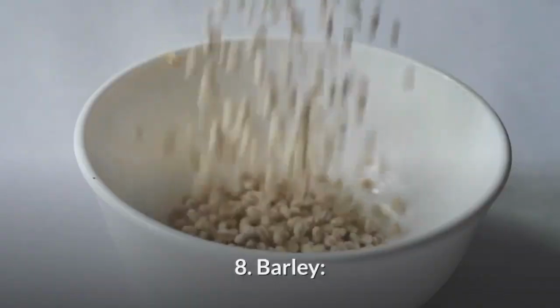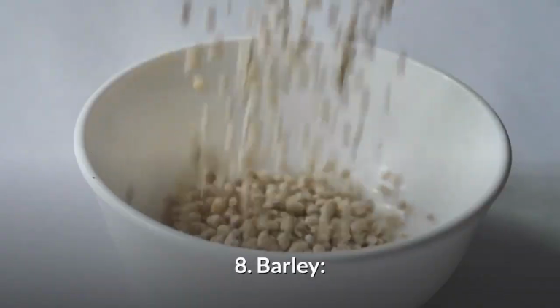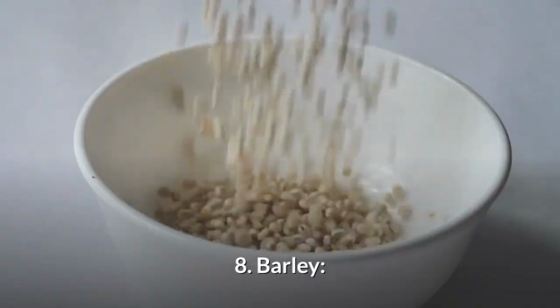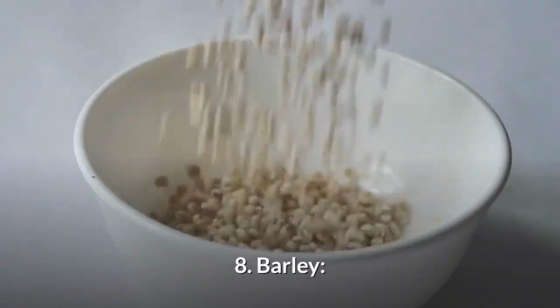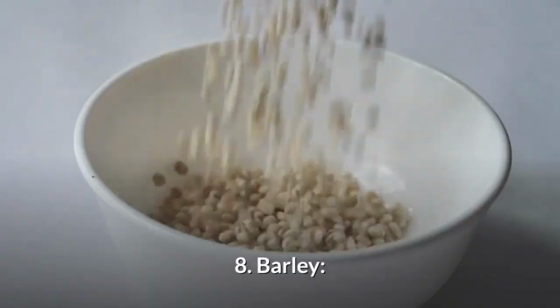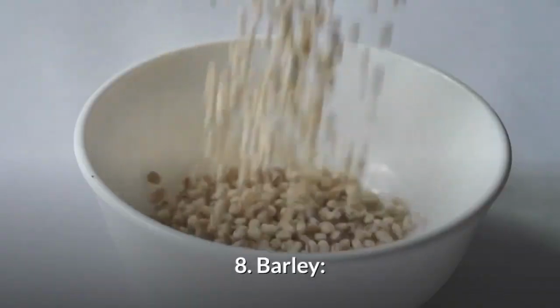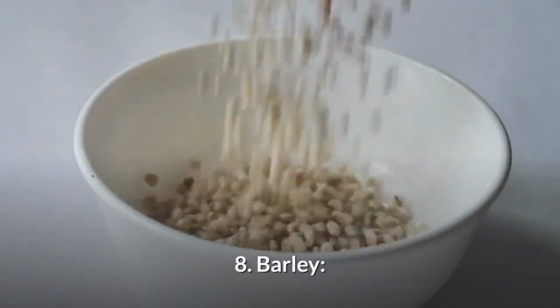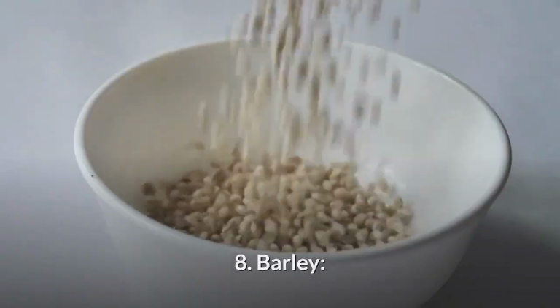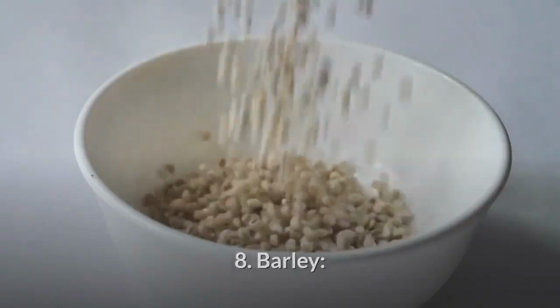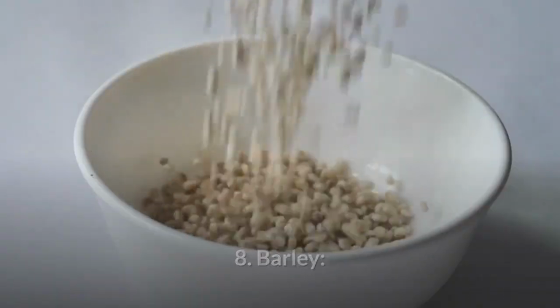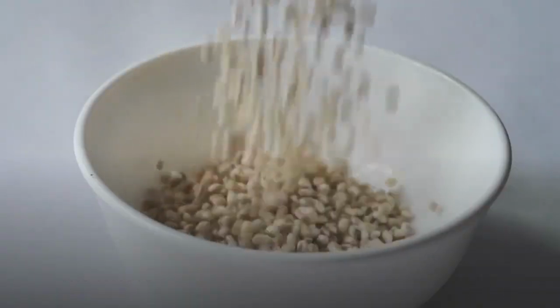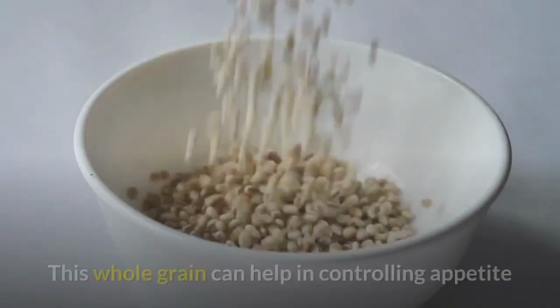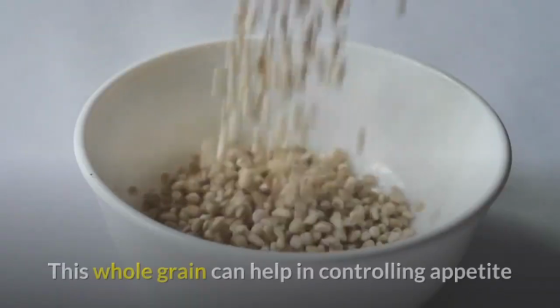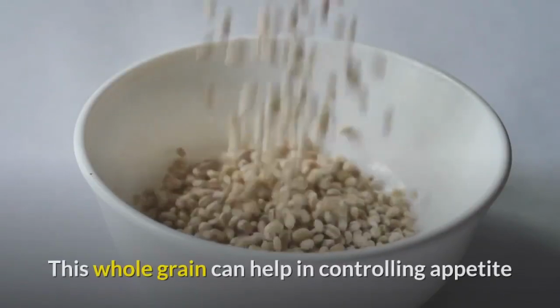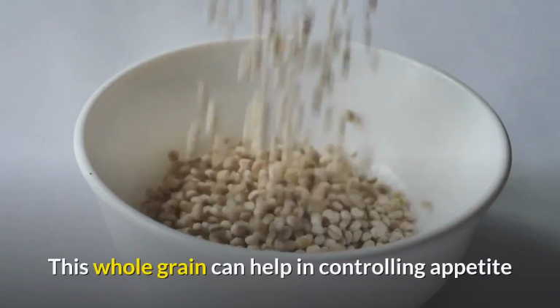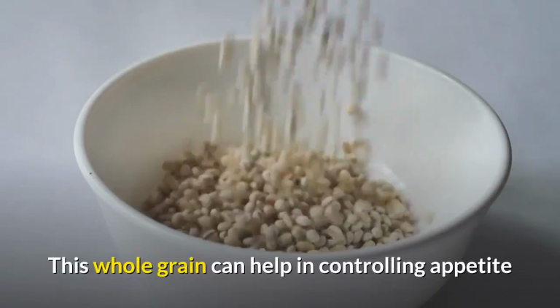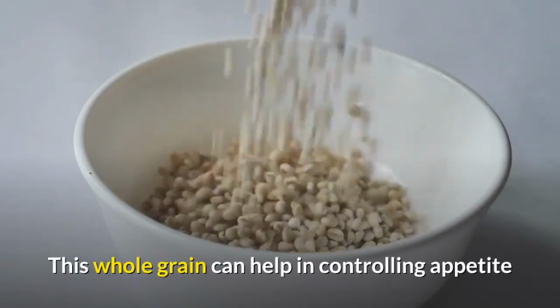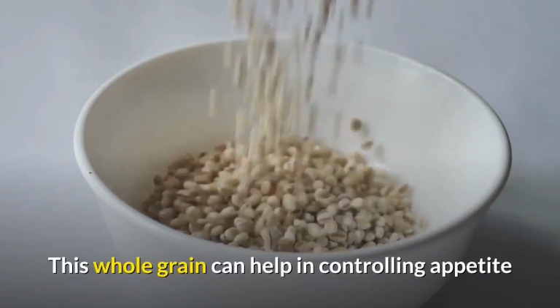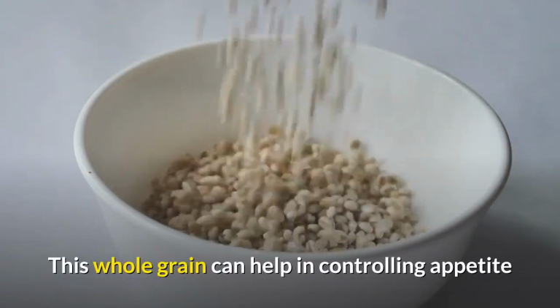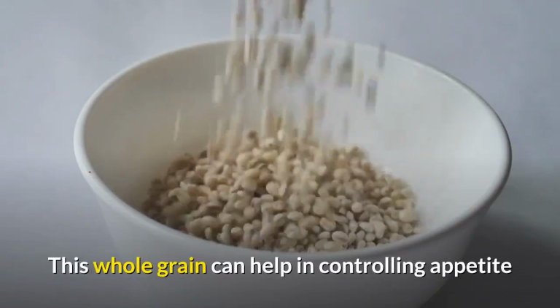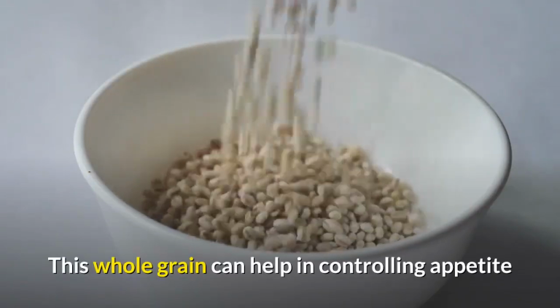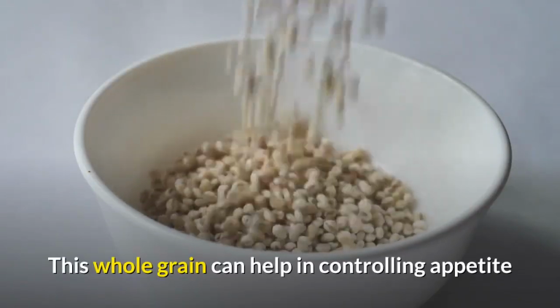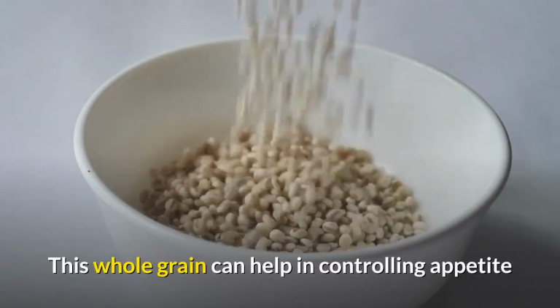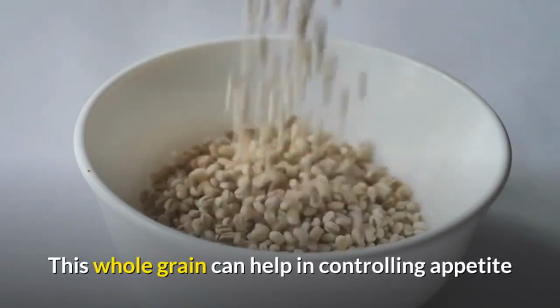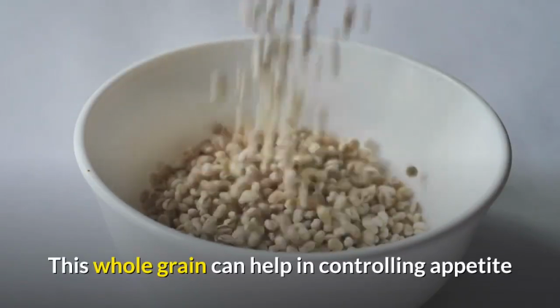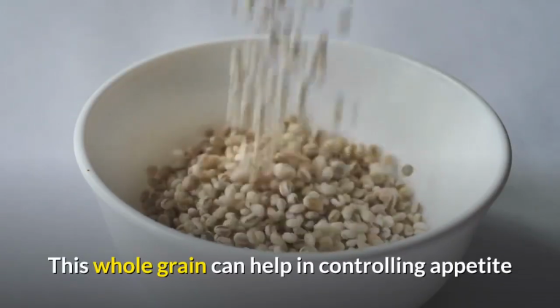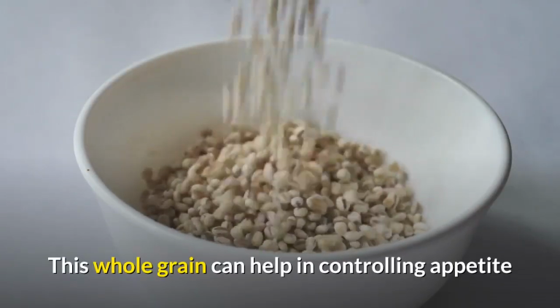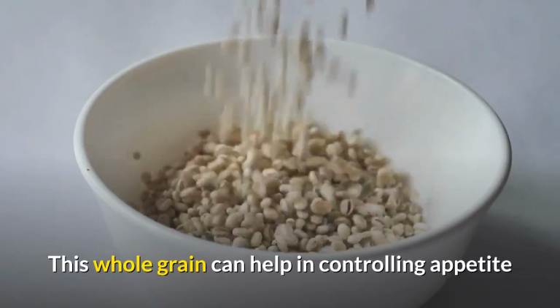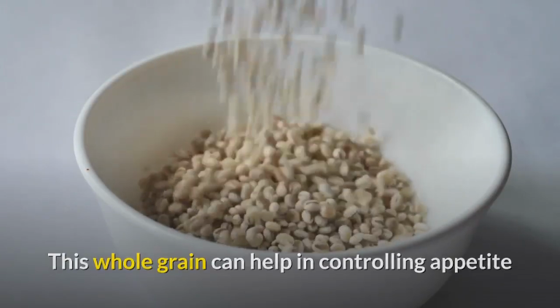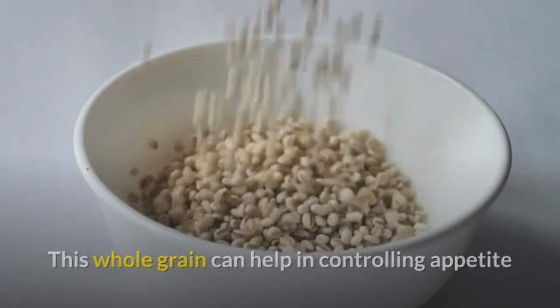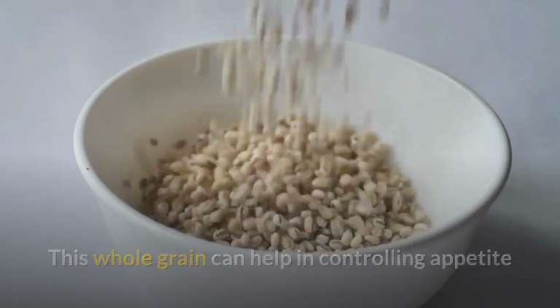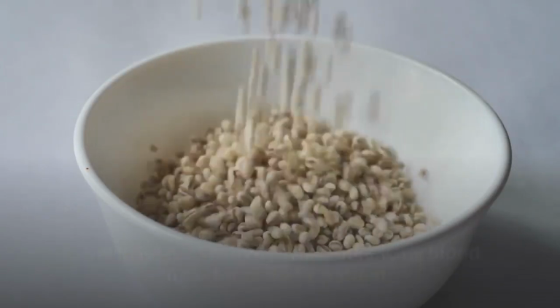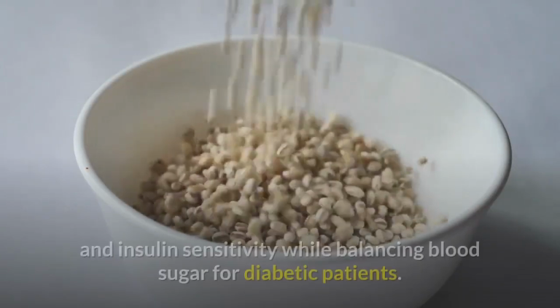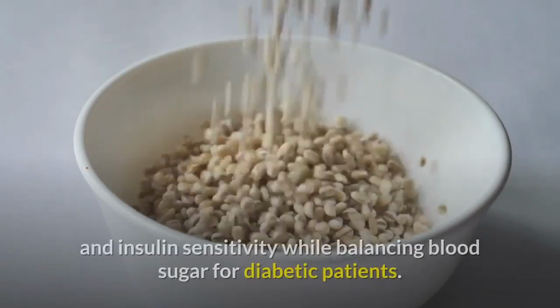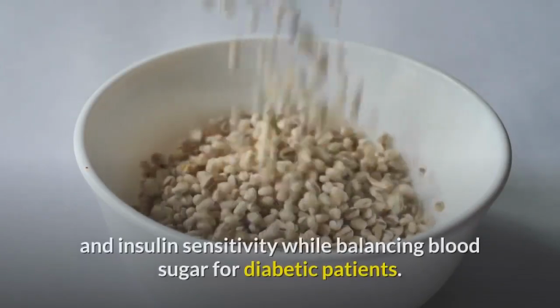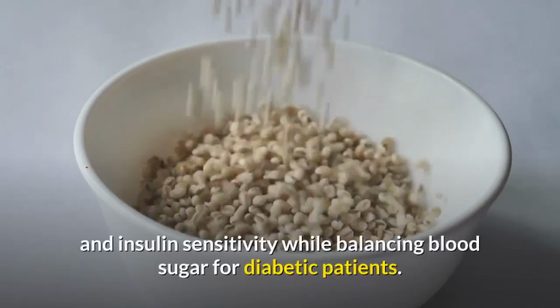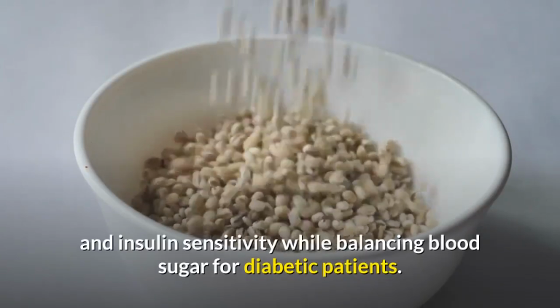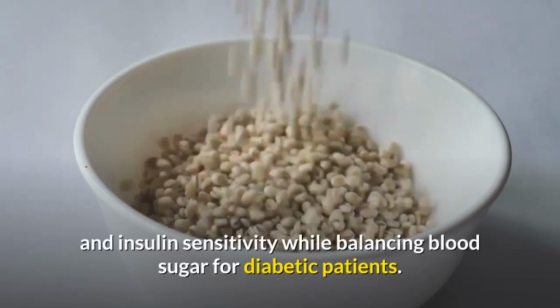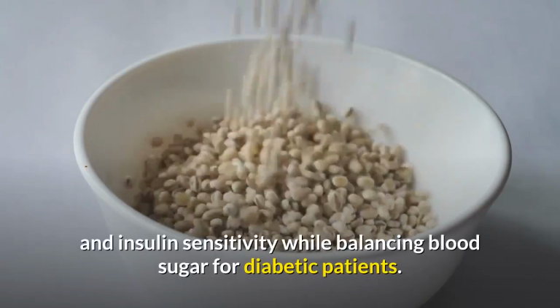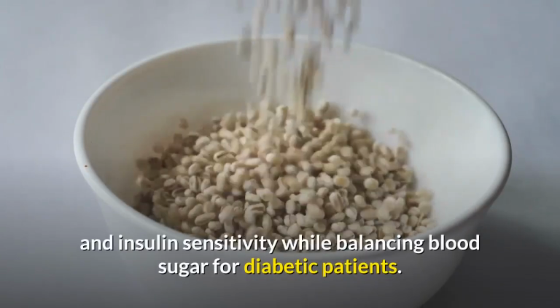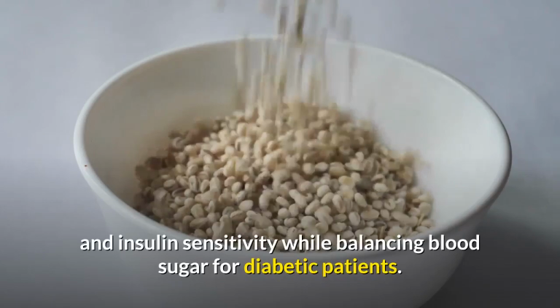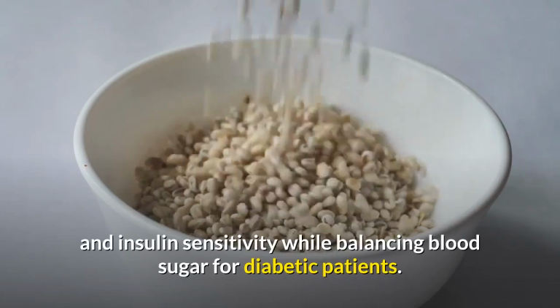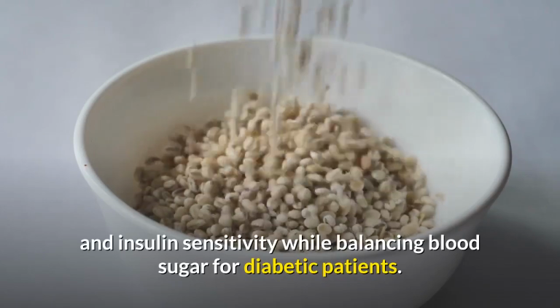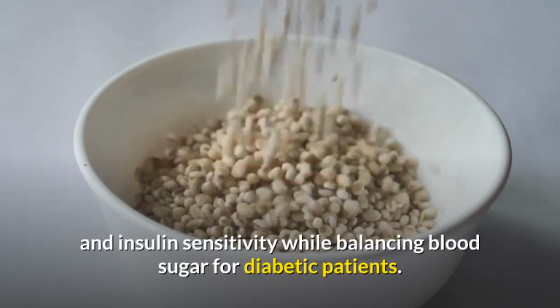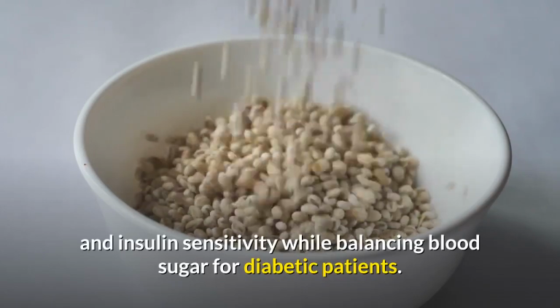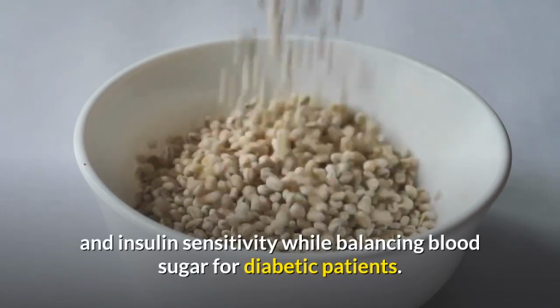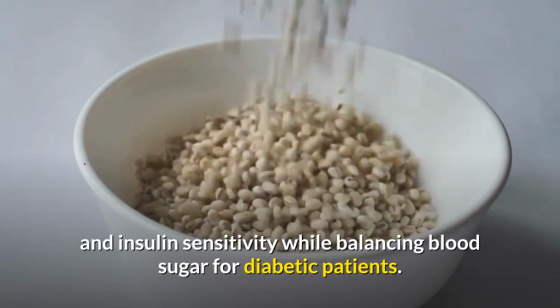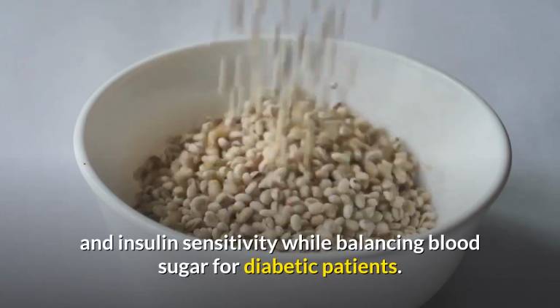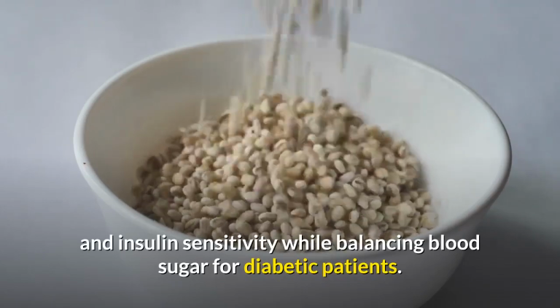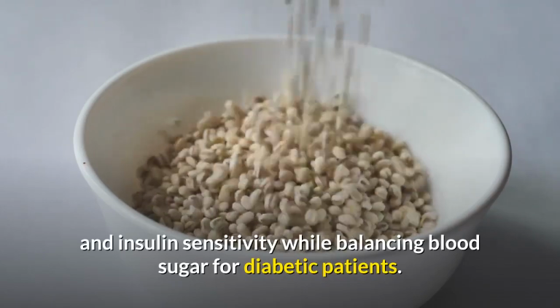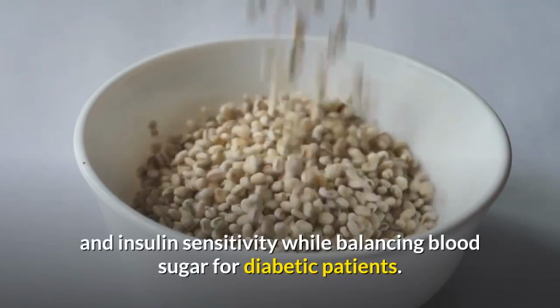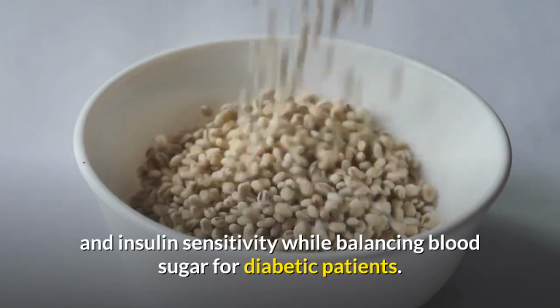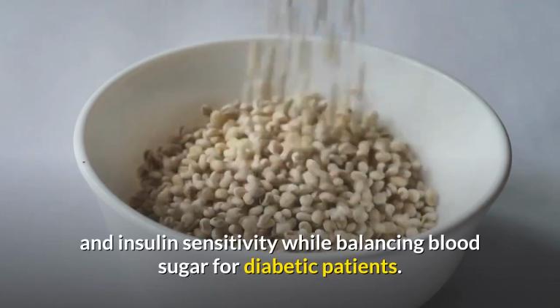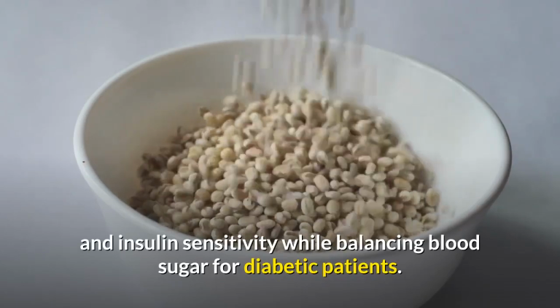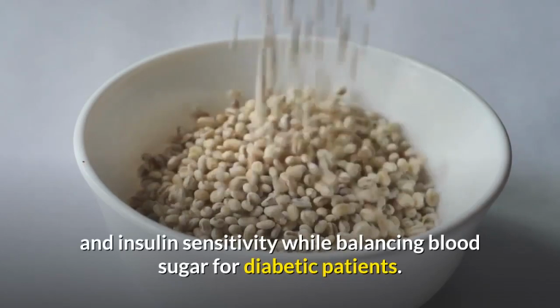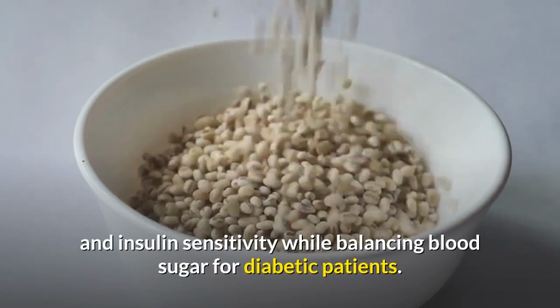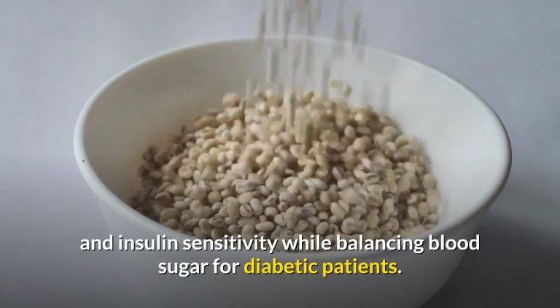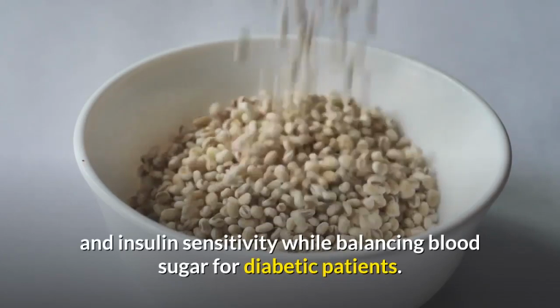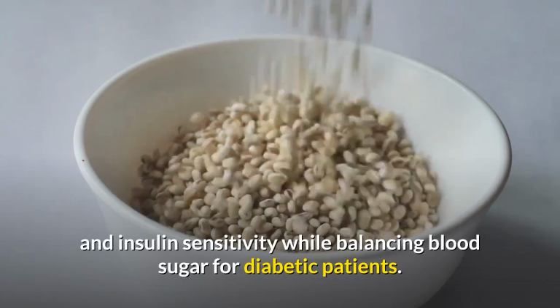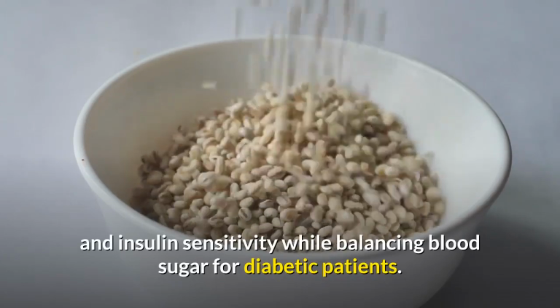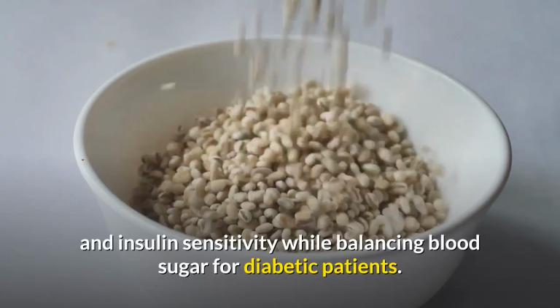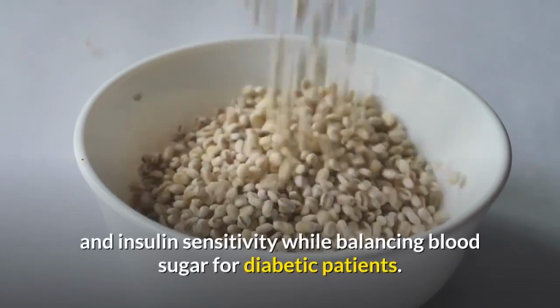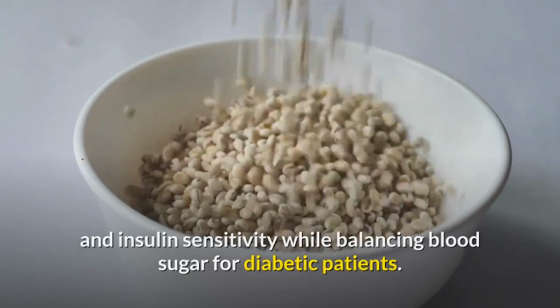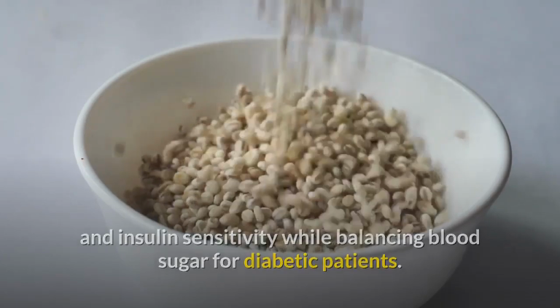8. Barley. This whole grain can help in controlling appetite and insulin sensitivity while balancing blood sugar for diabetic patients.